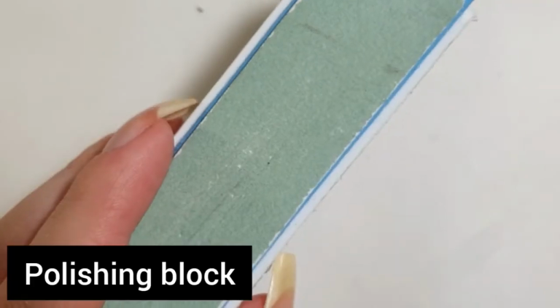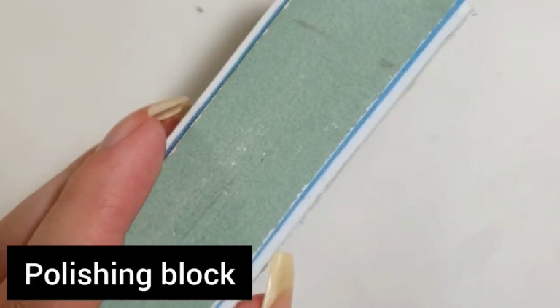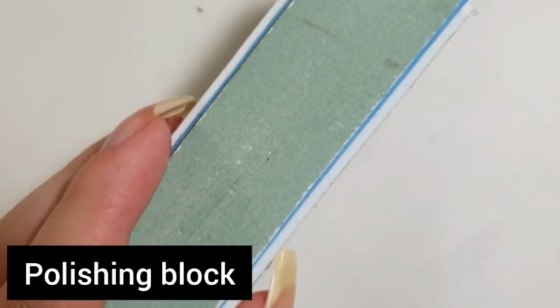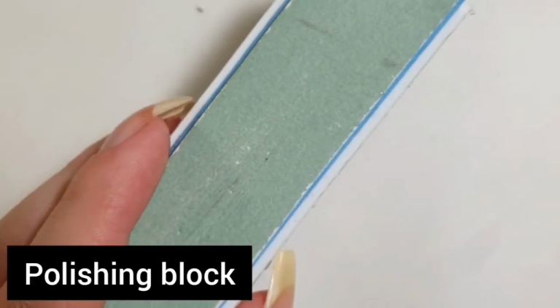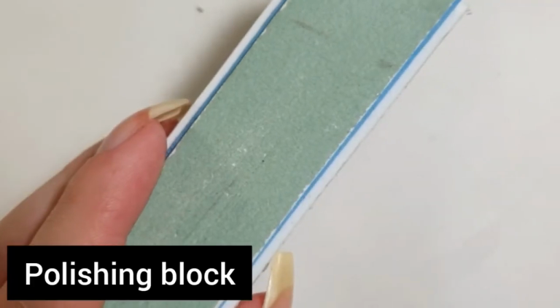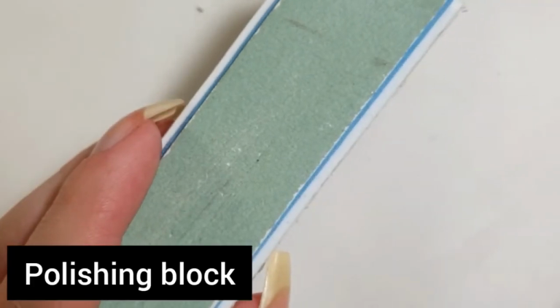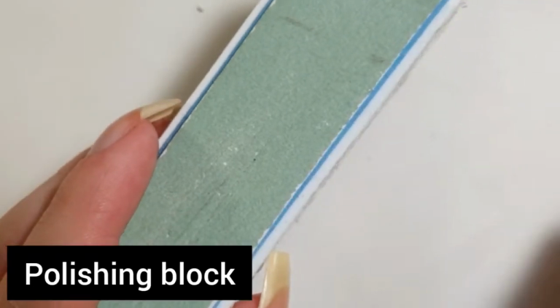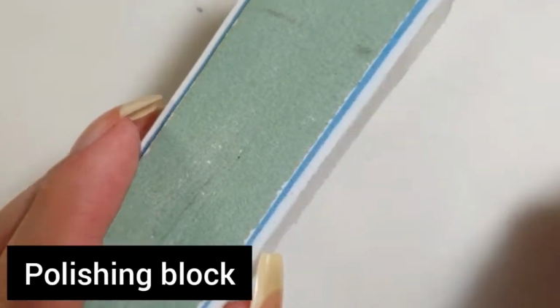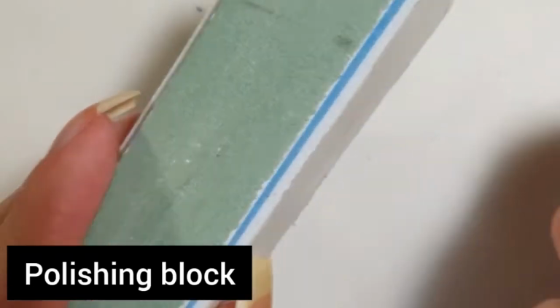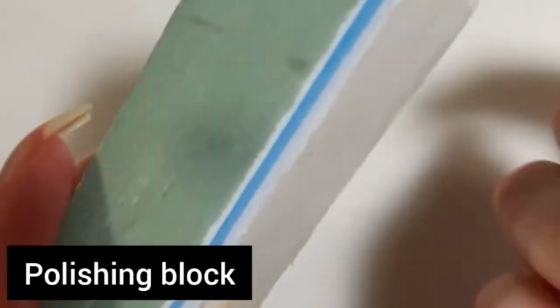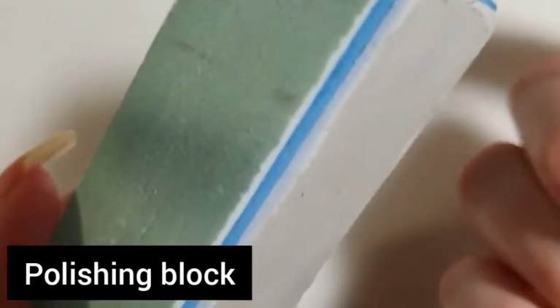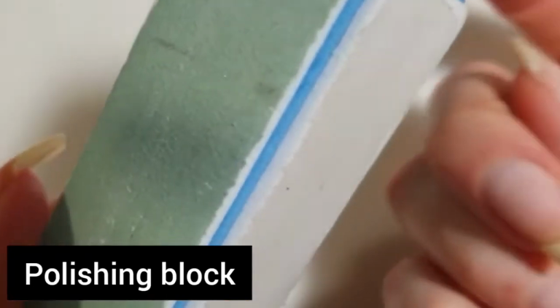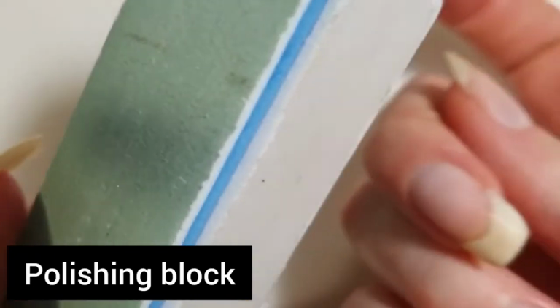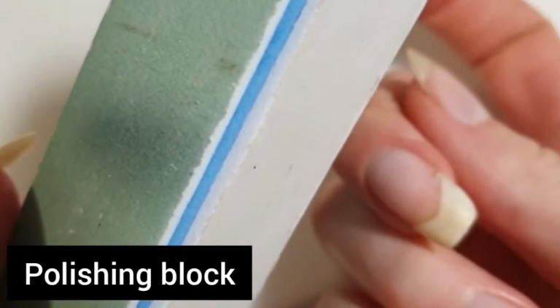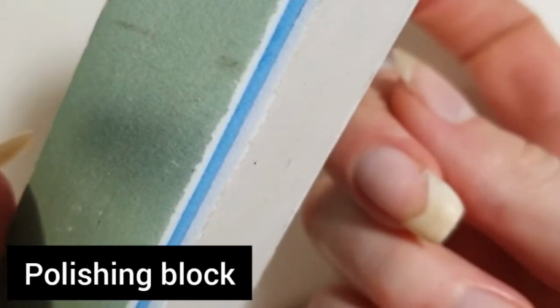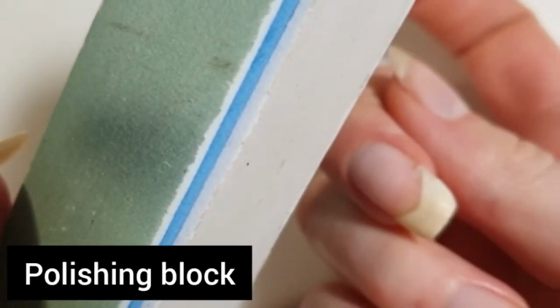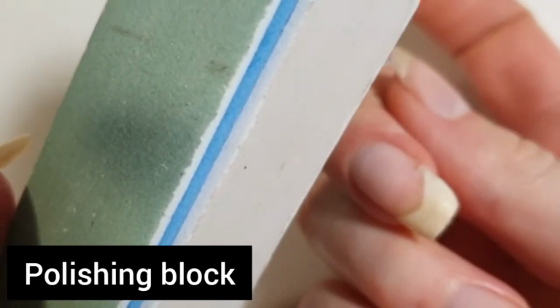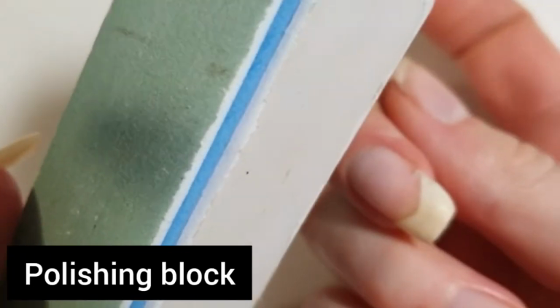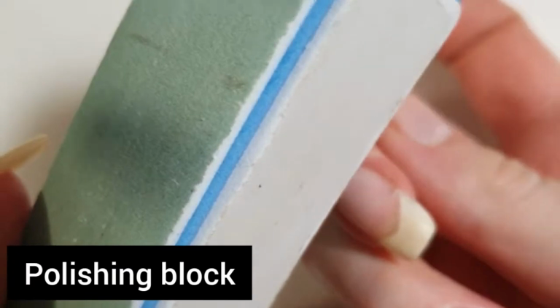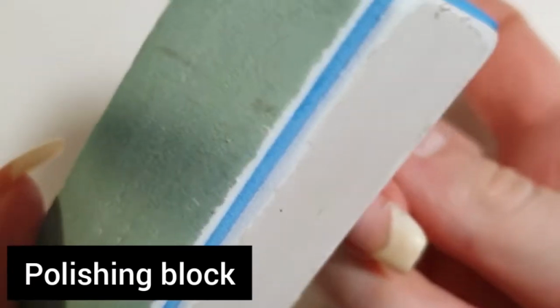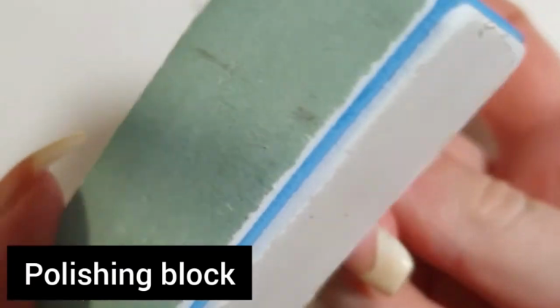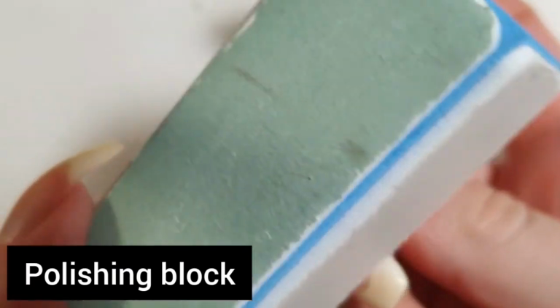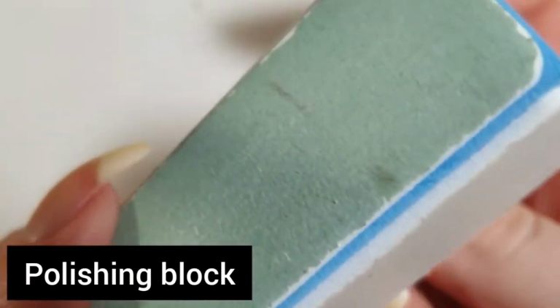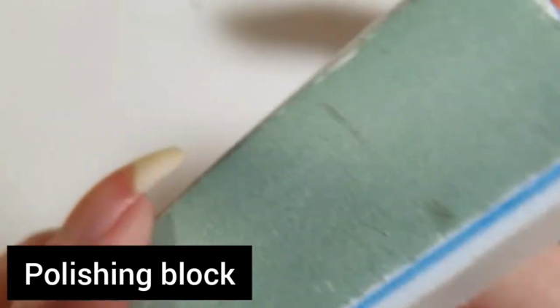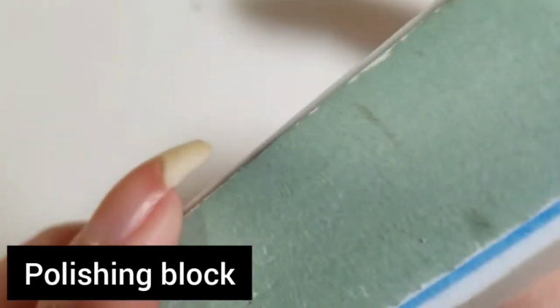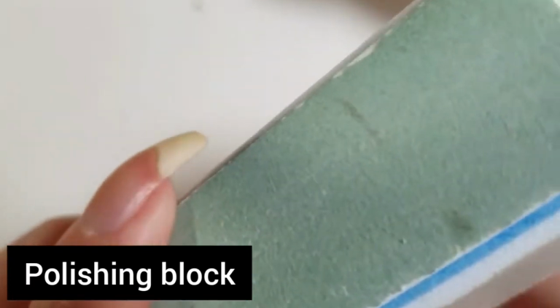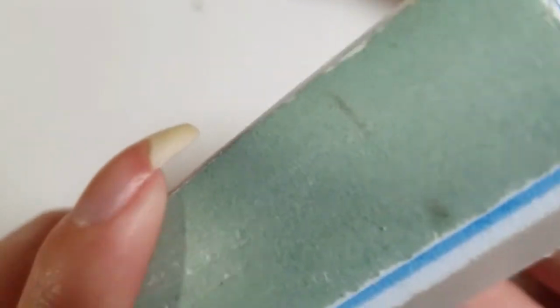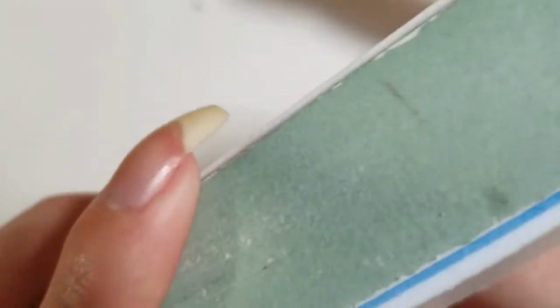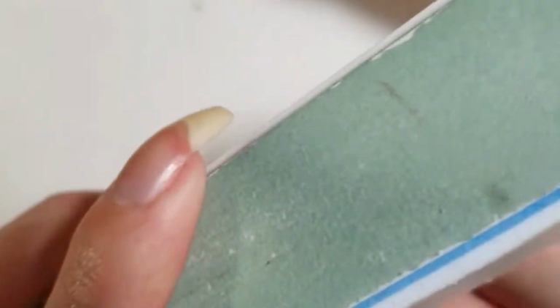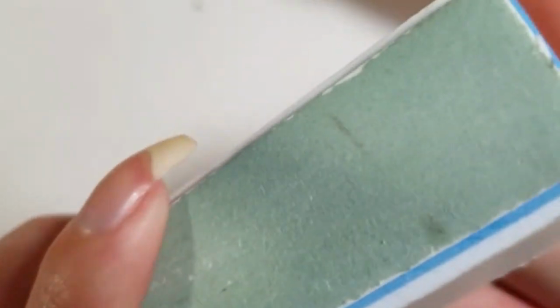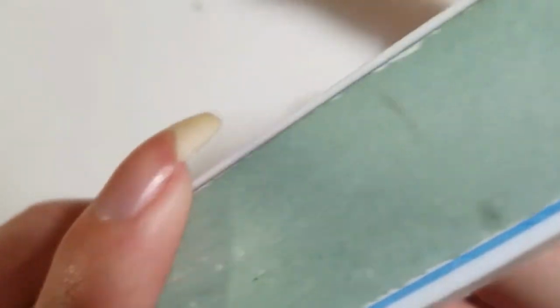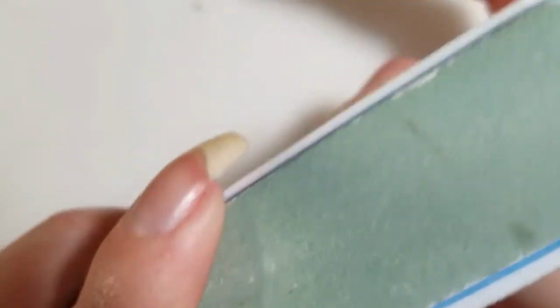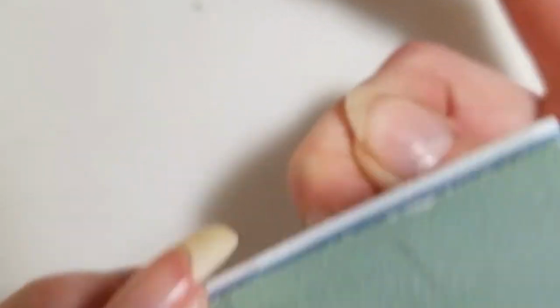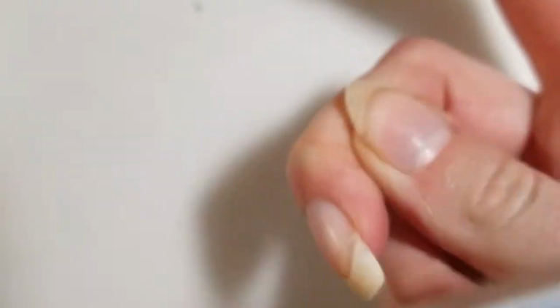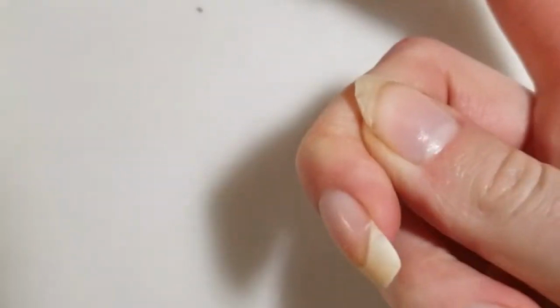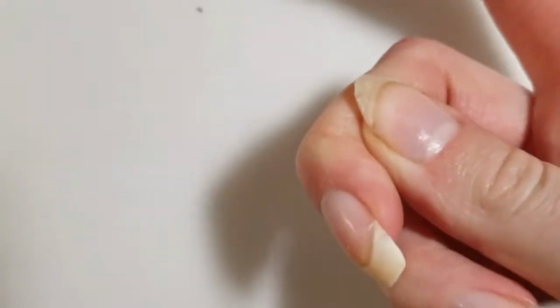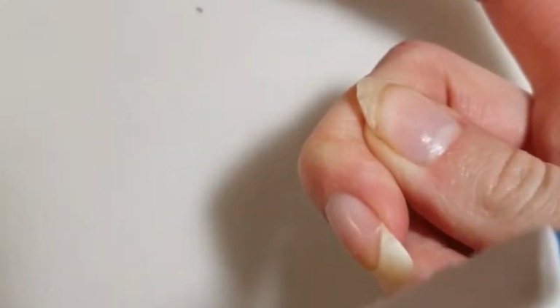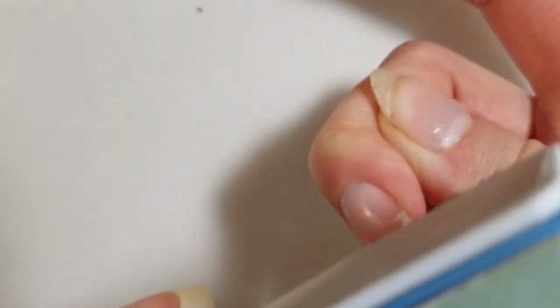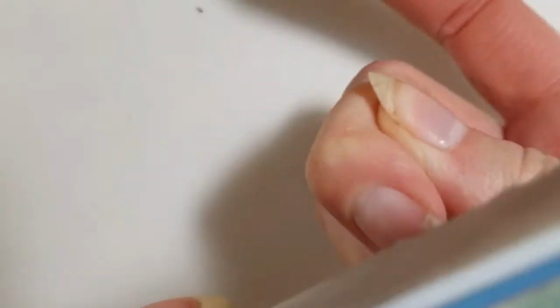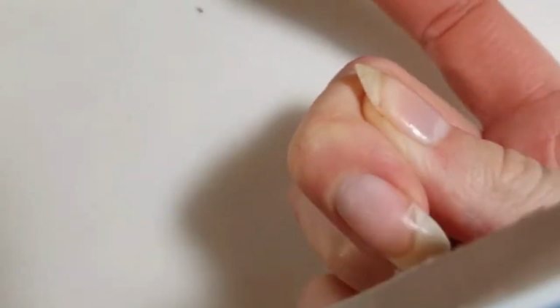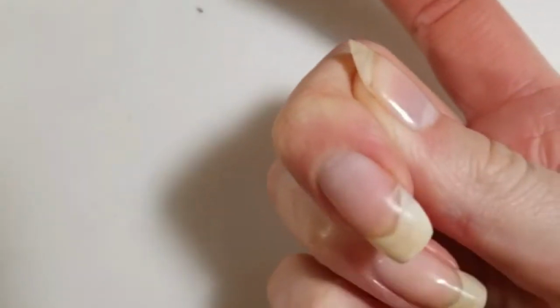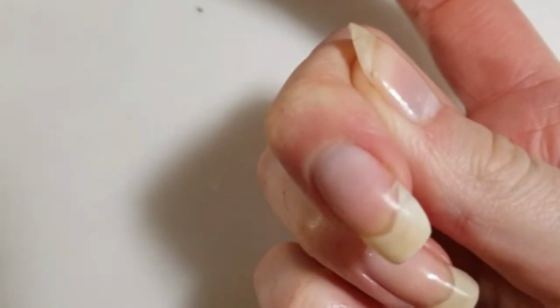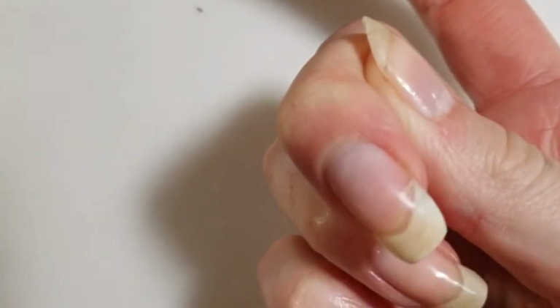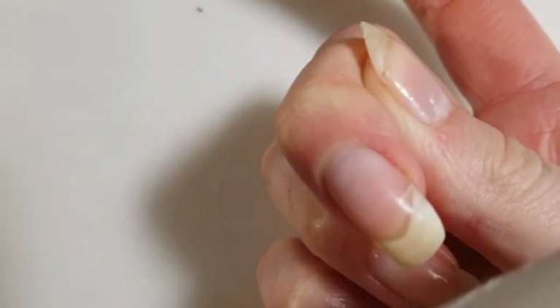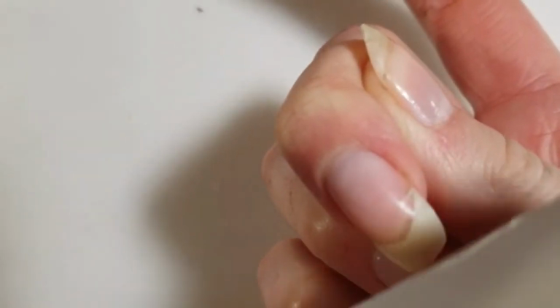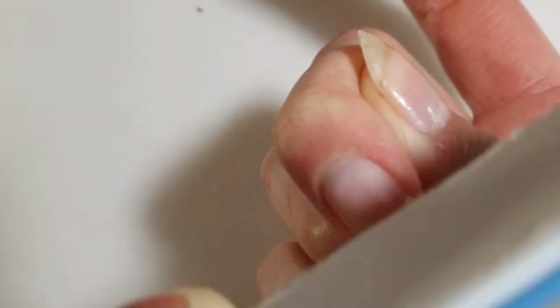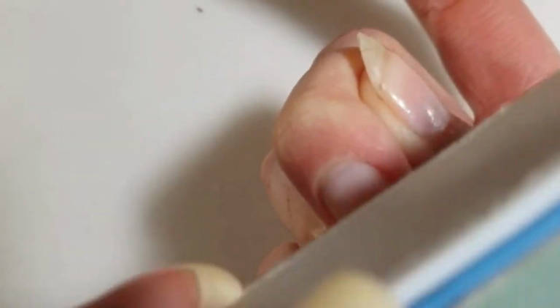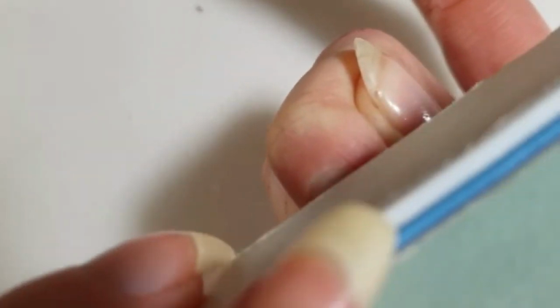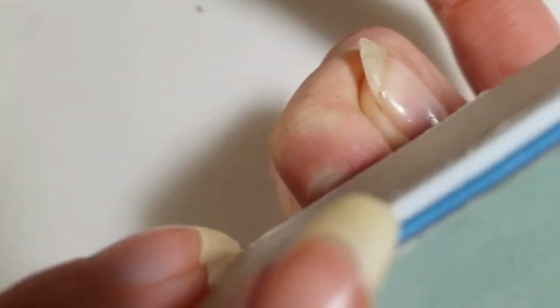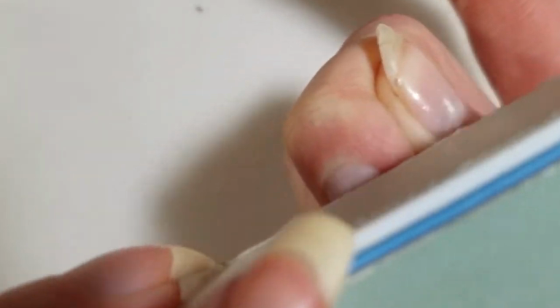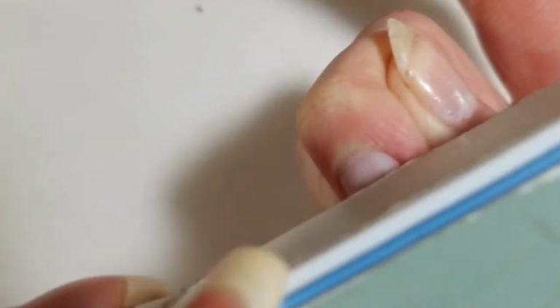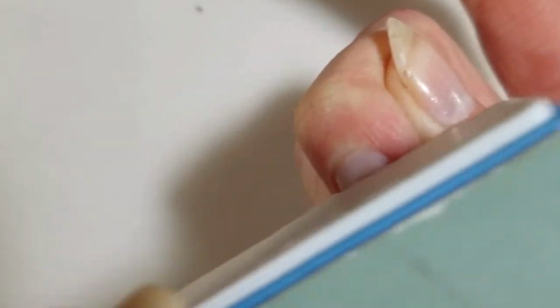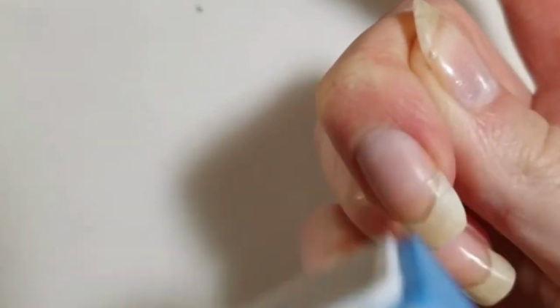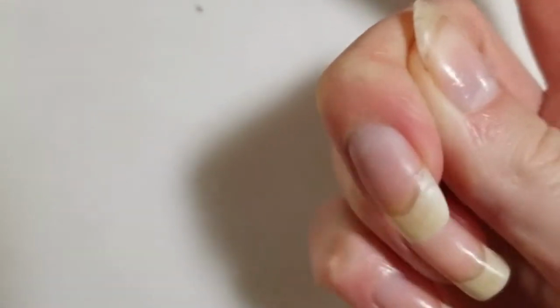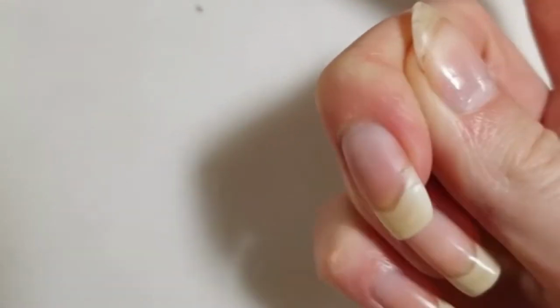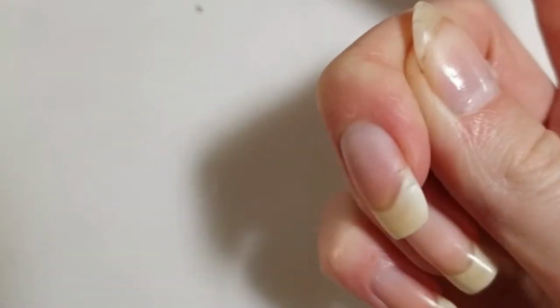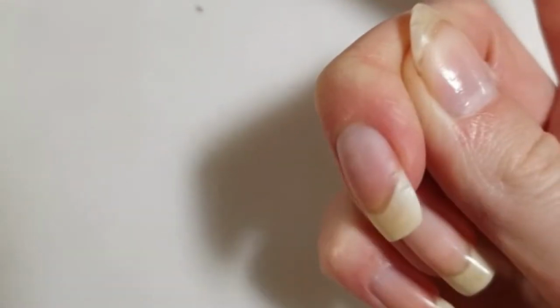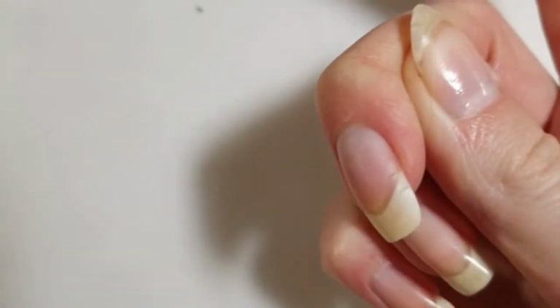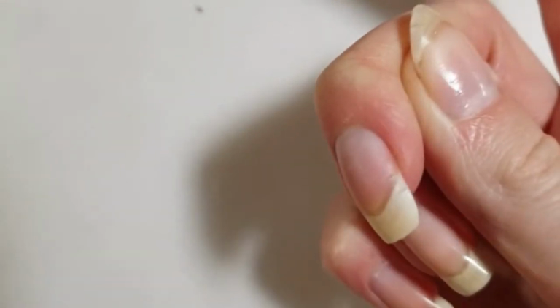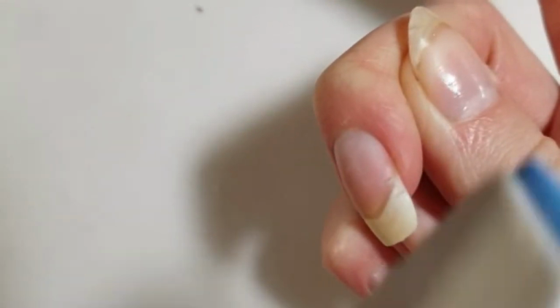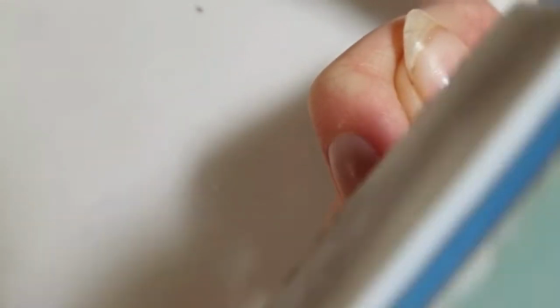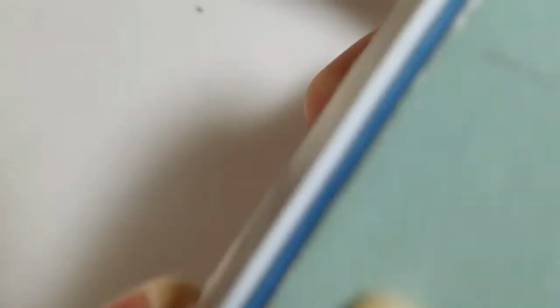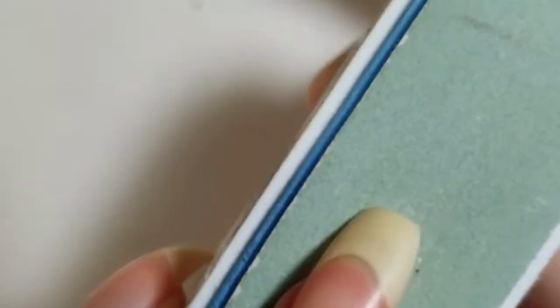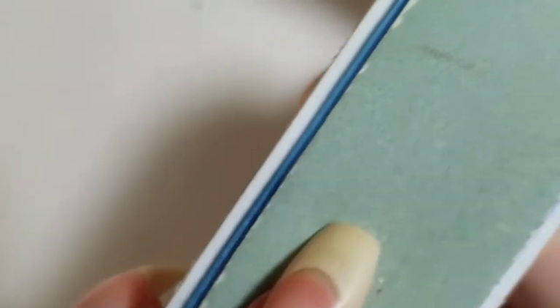Next up, you will be using a polishing block. You can also use a very fine nail file if you have one at home.